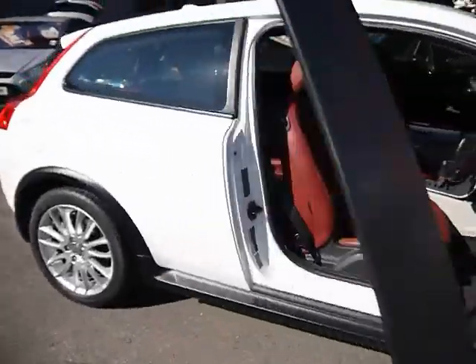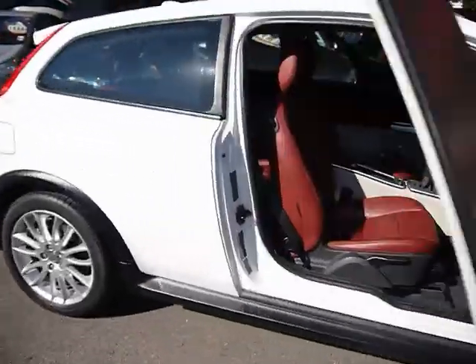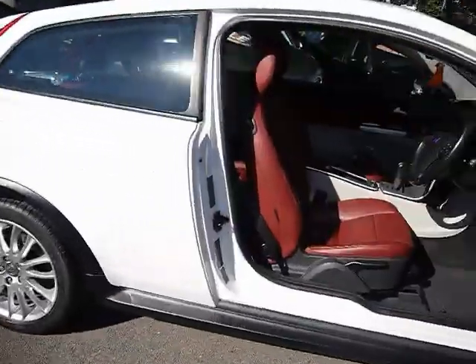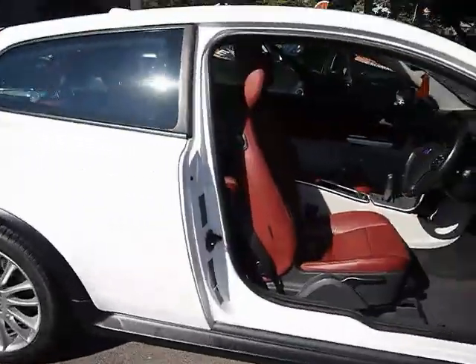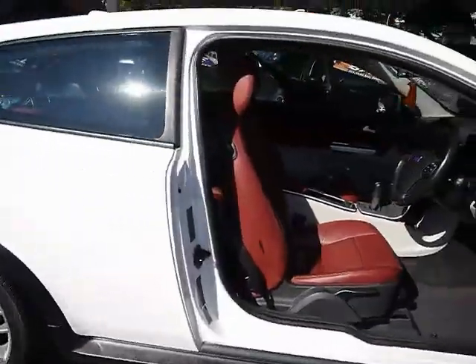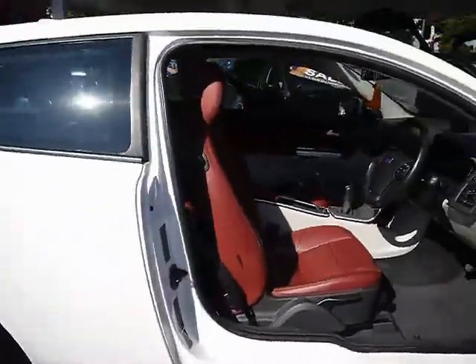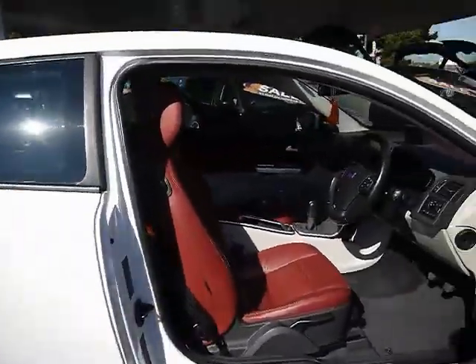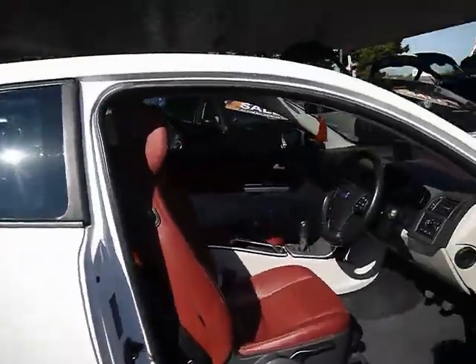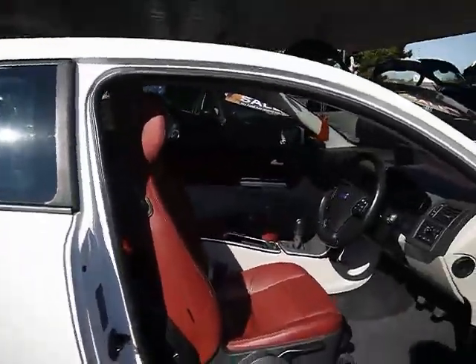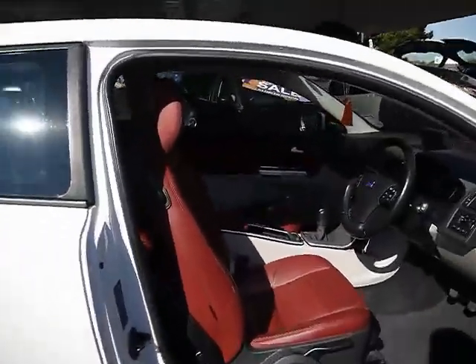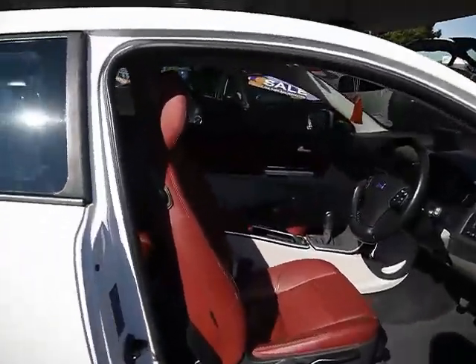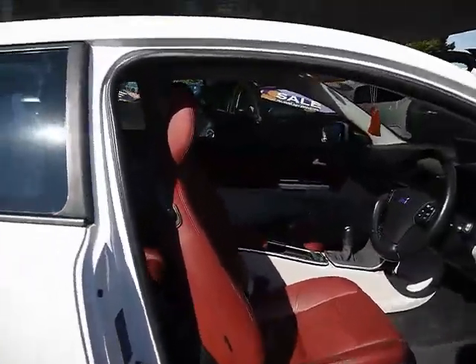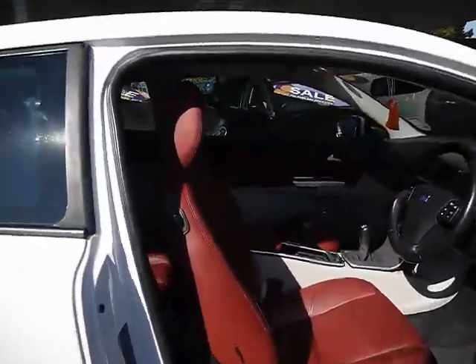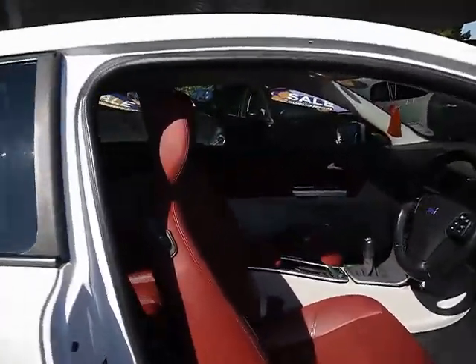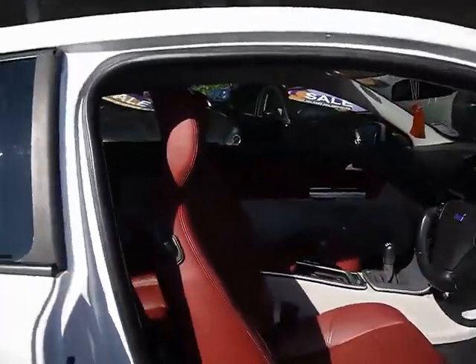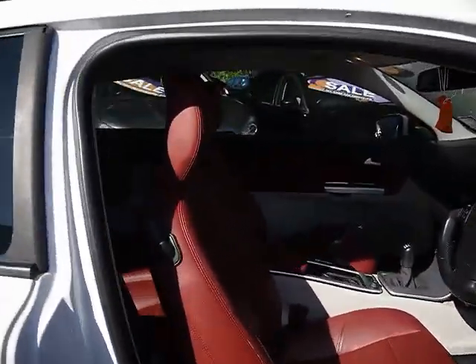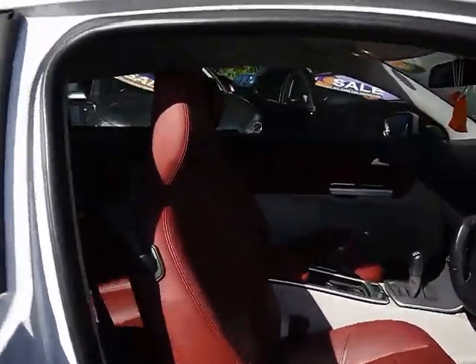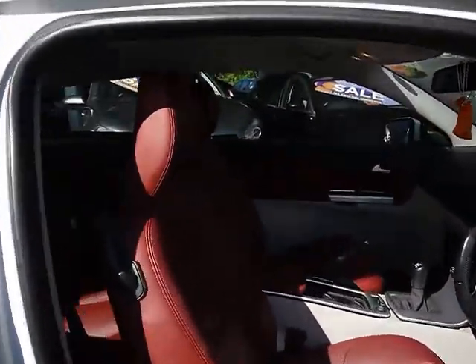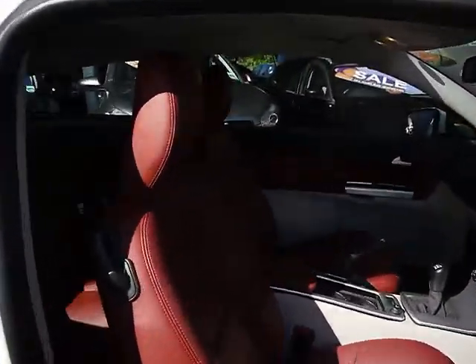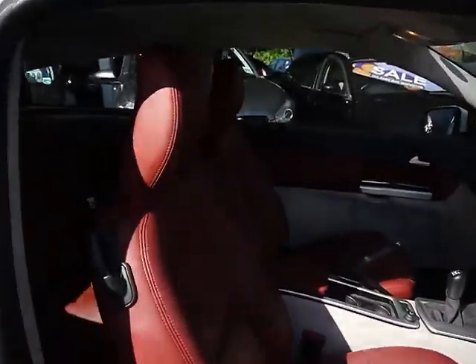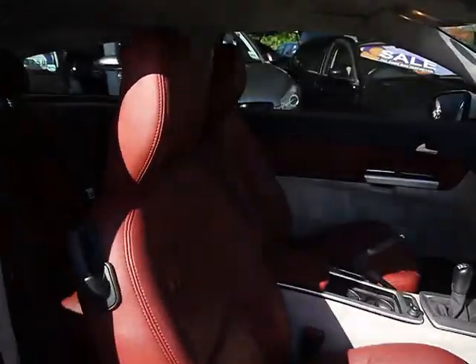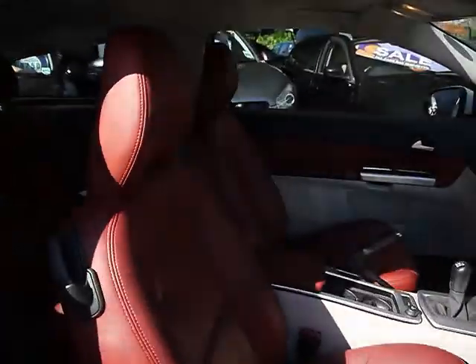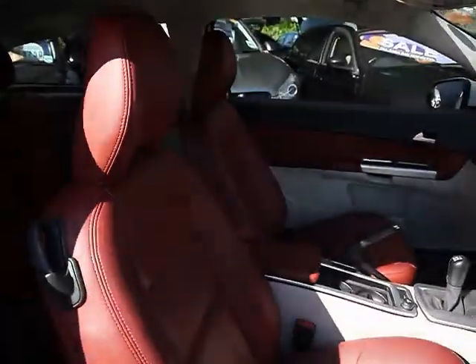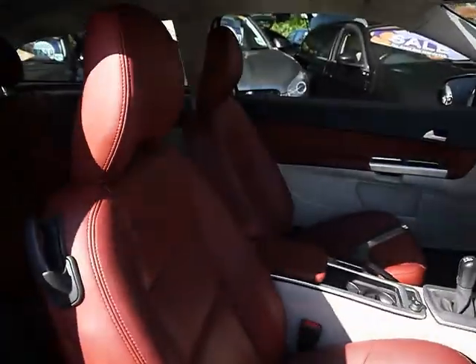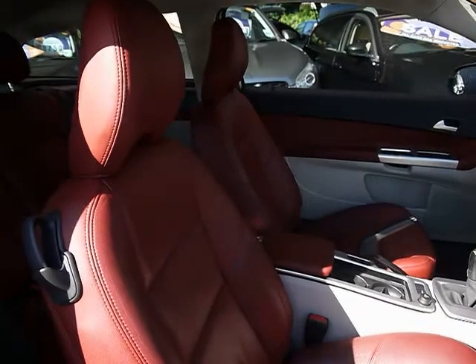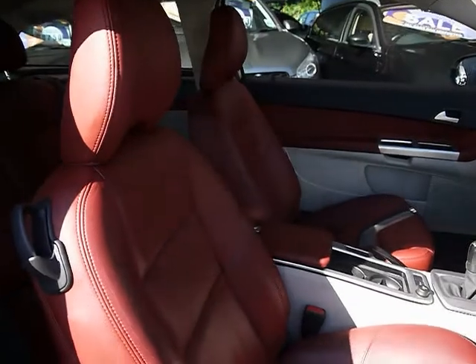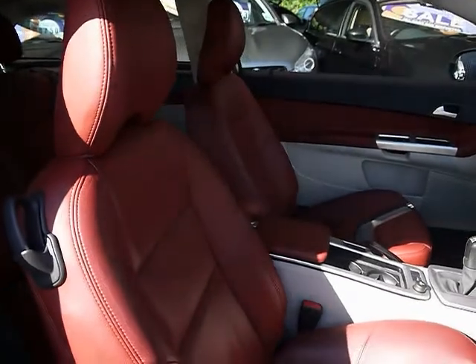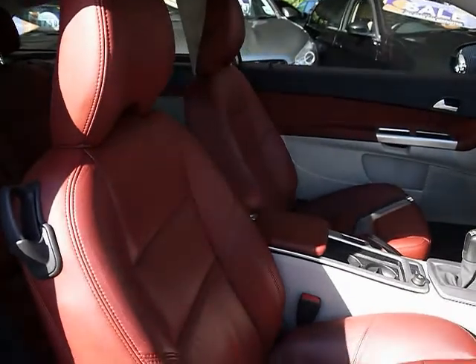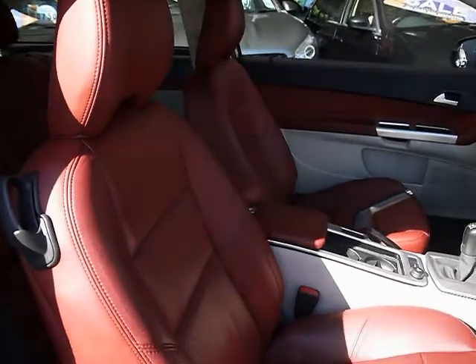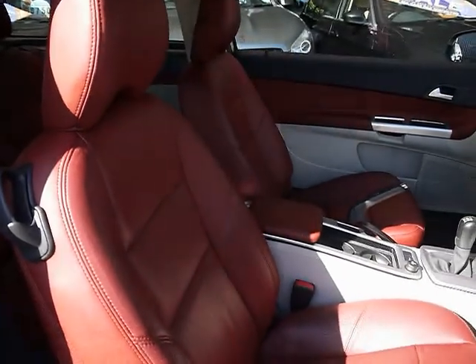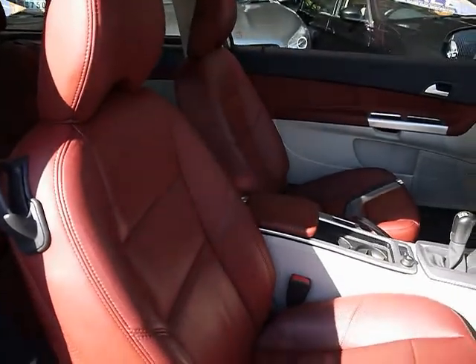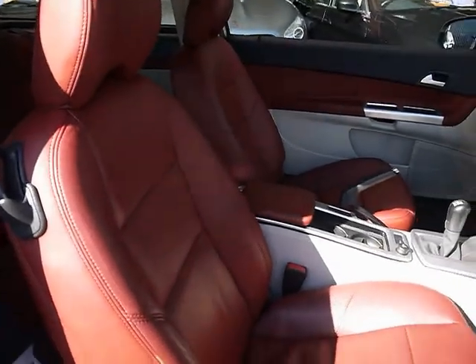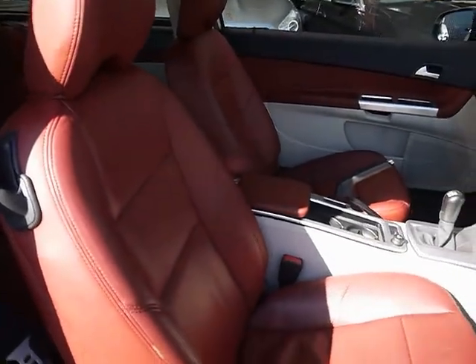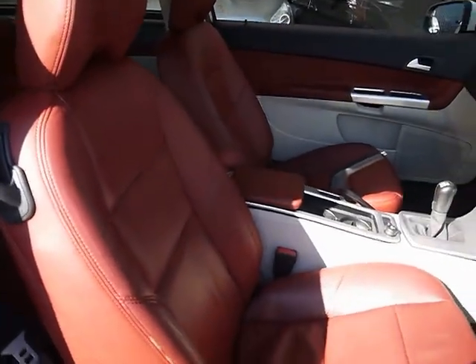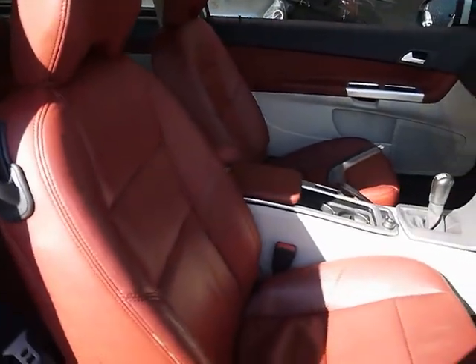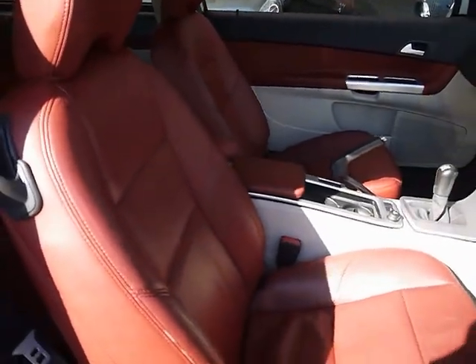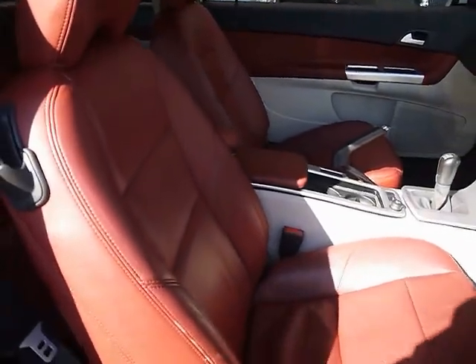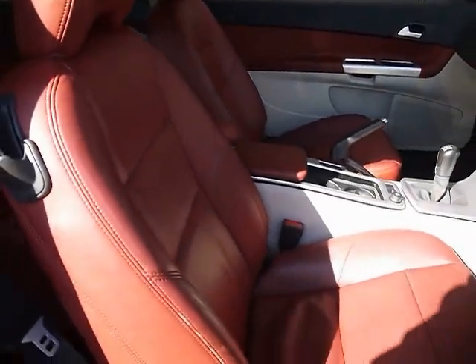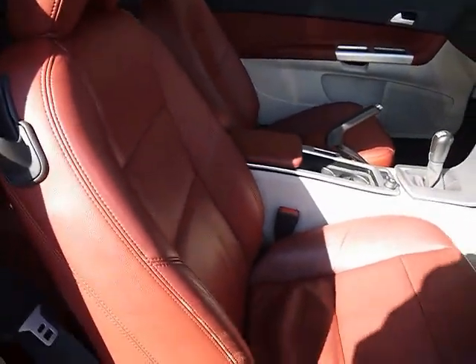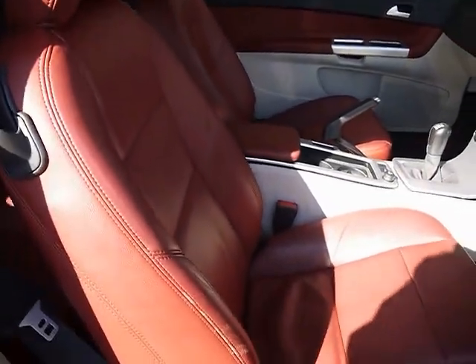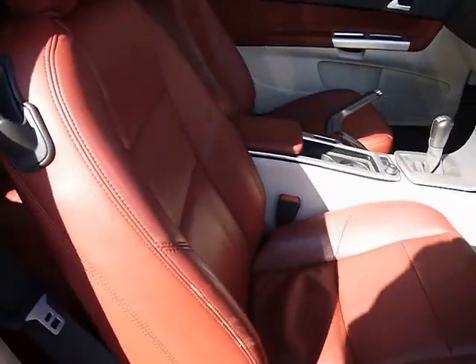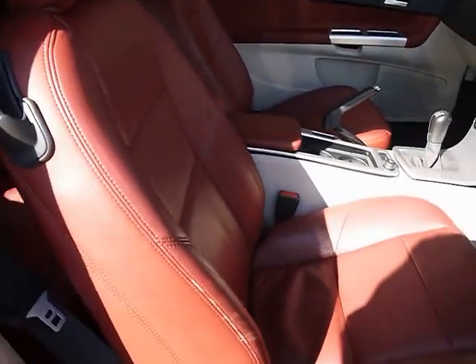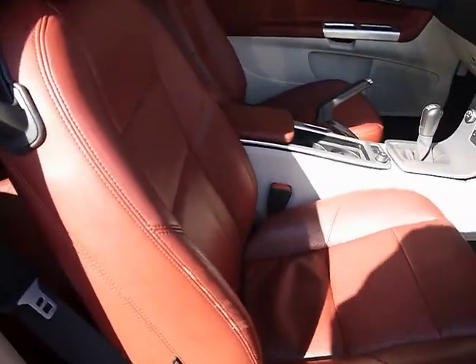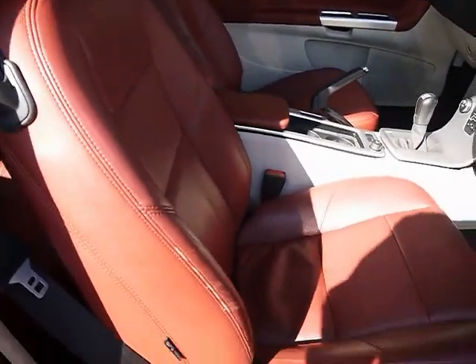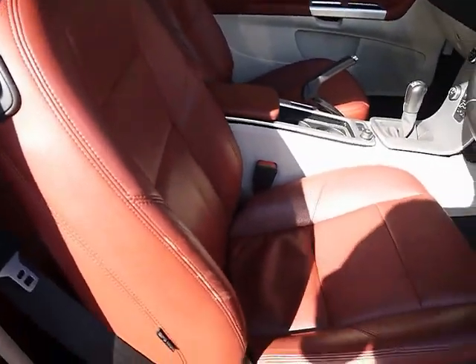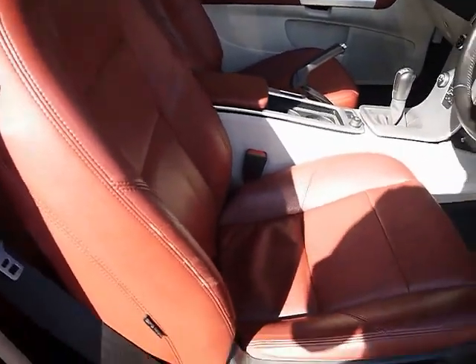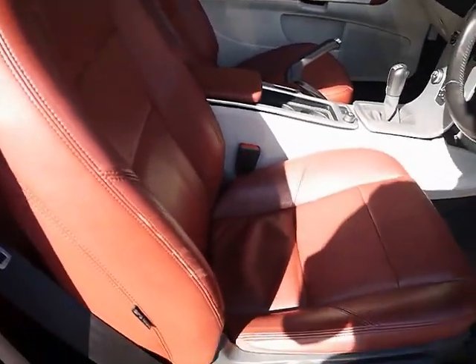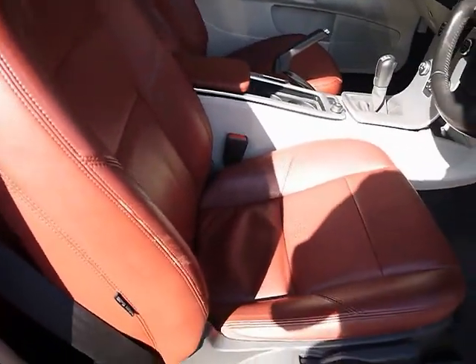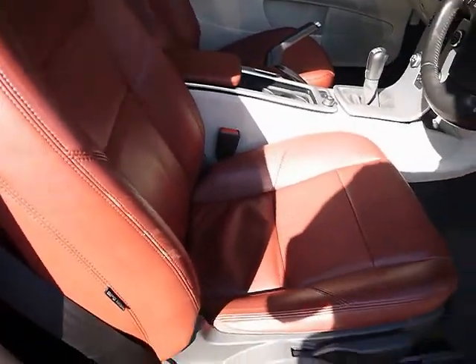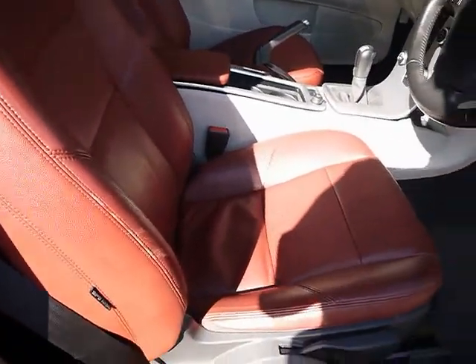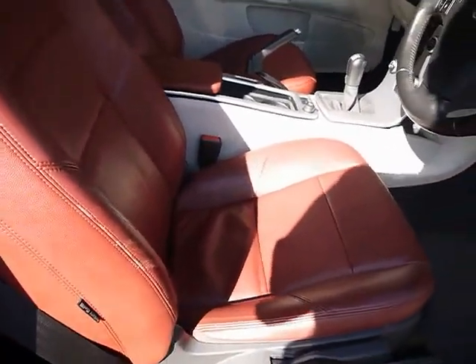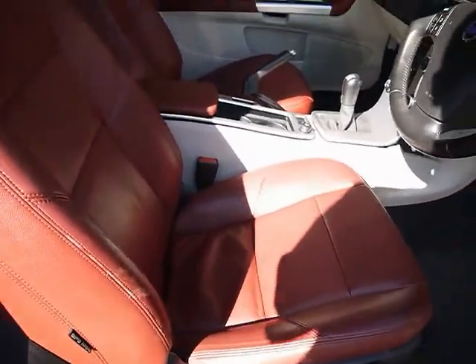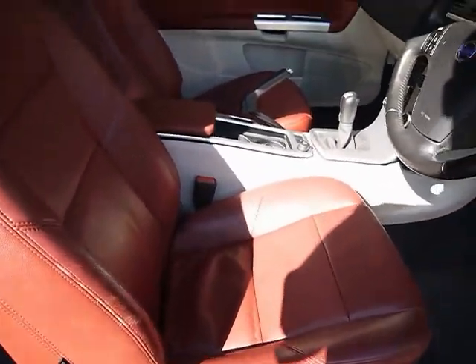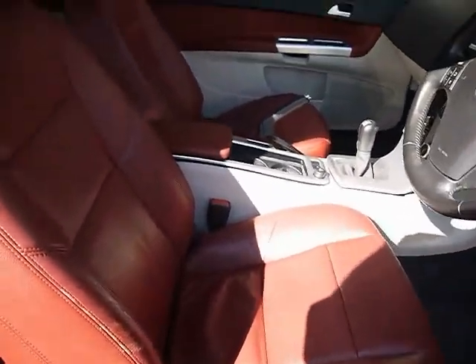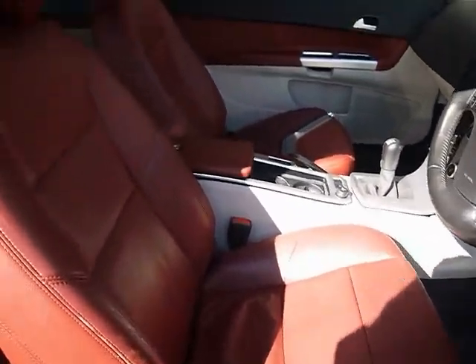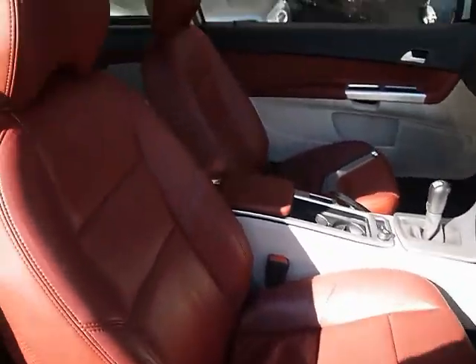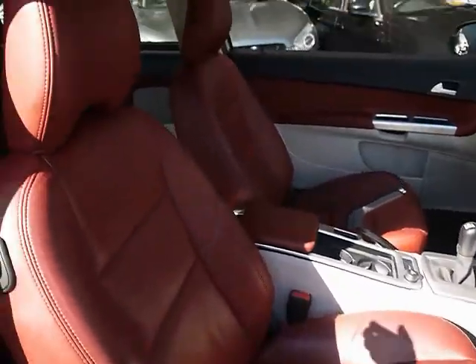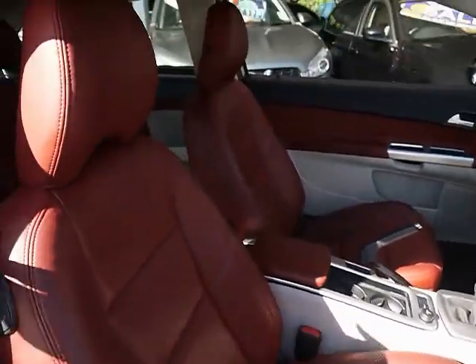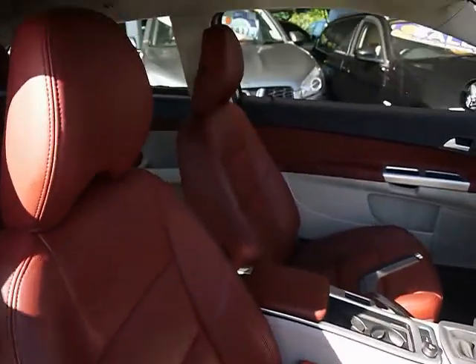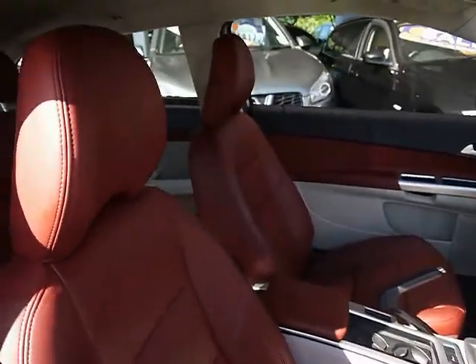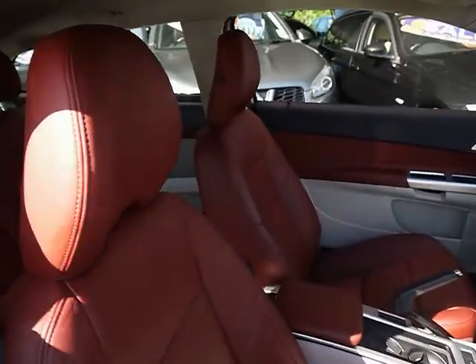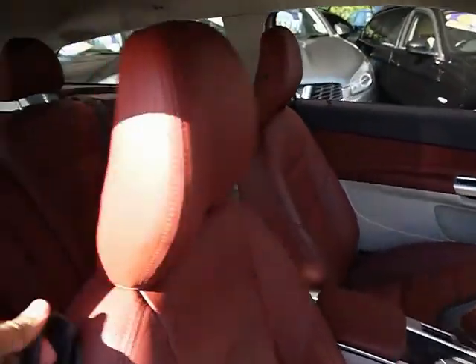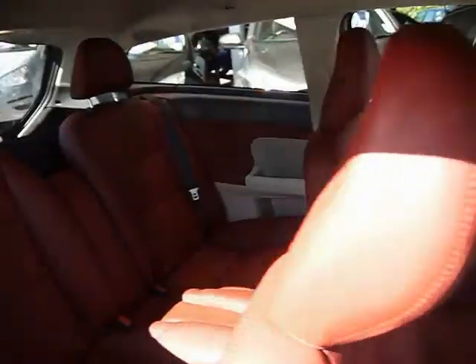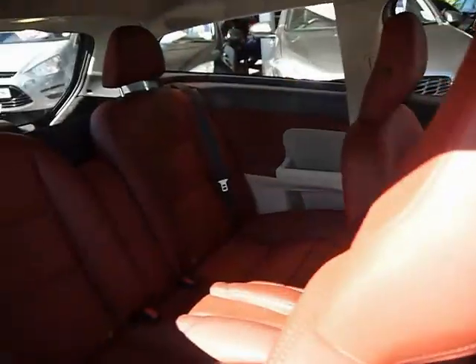Let's take a look inside the car. We have full red leather upholstery with no rips, tears or stains on the seats front or back.